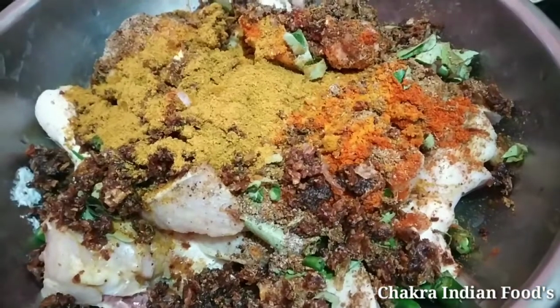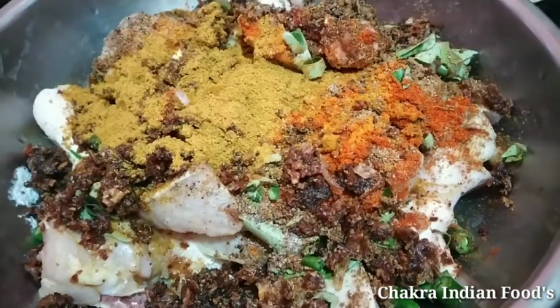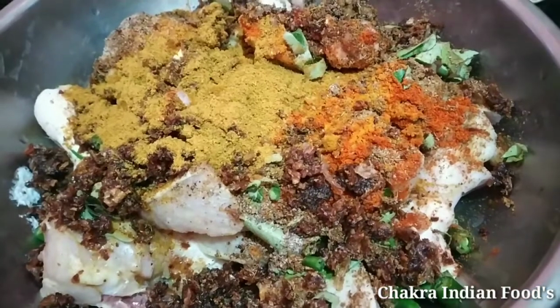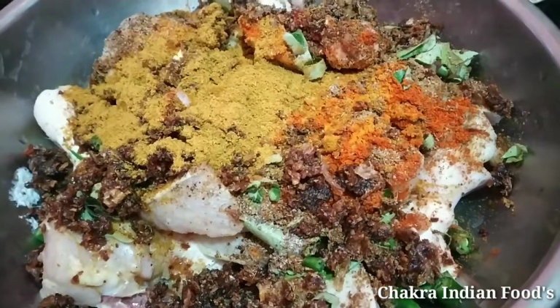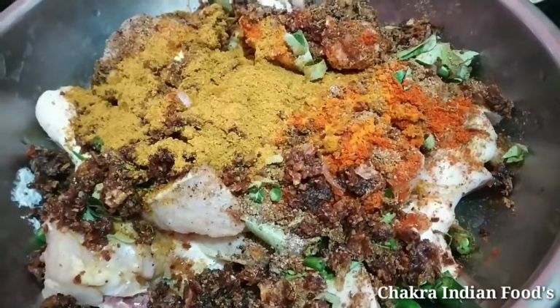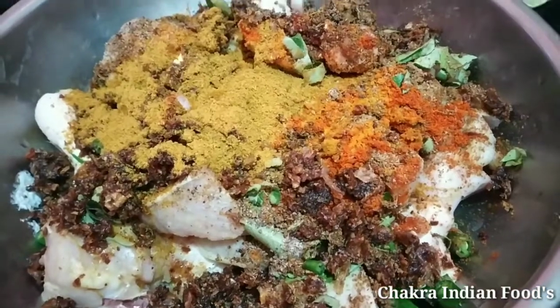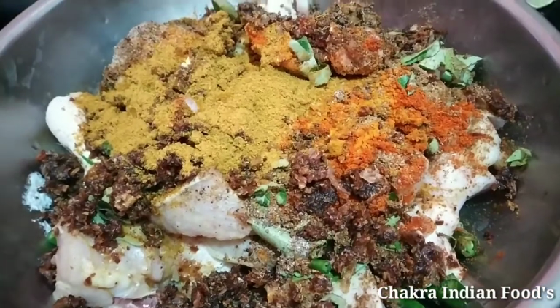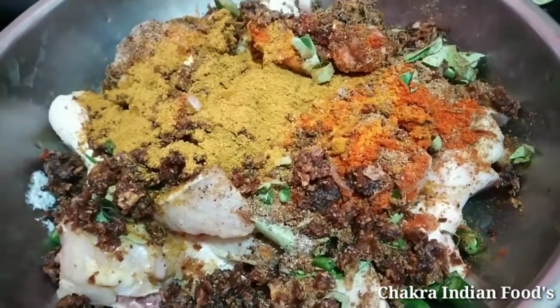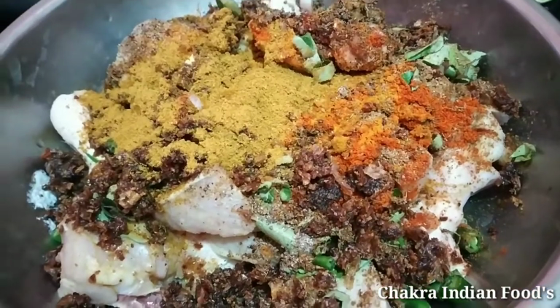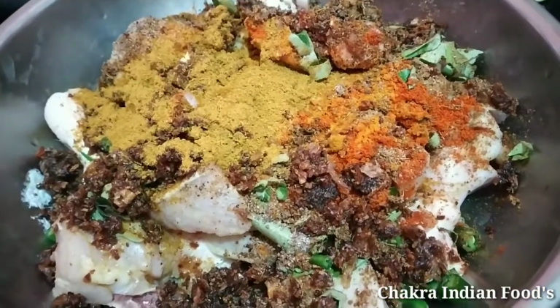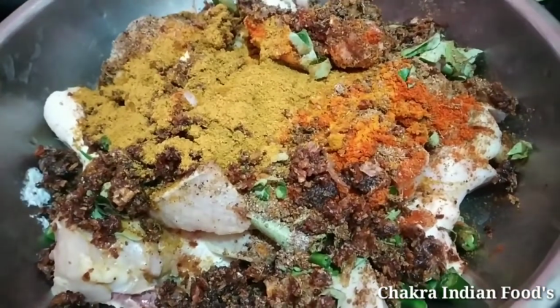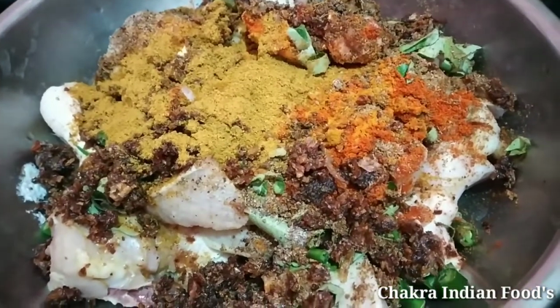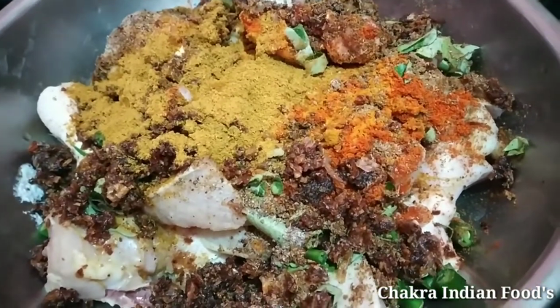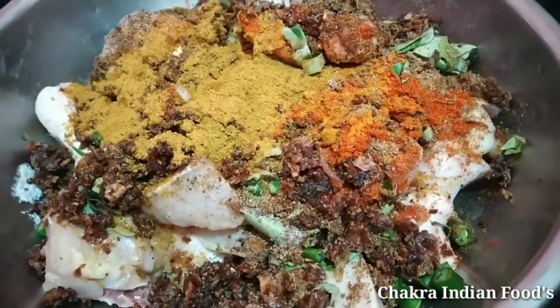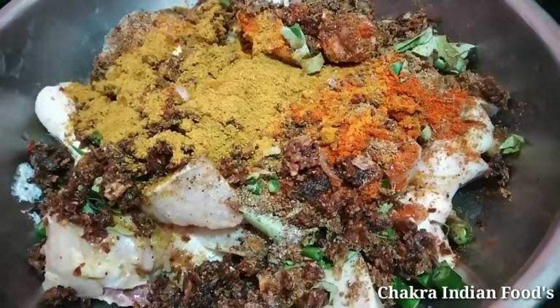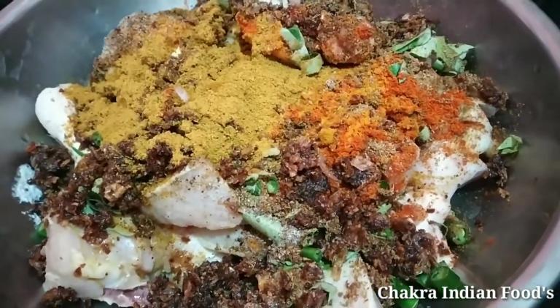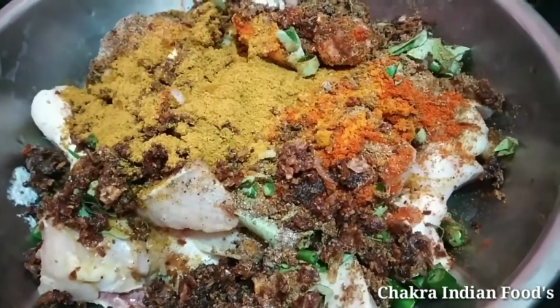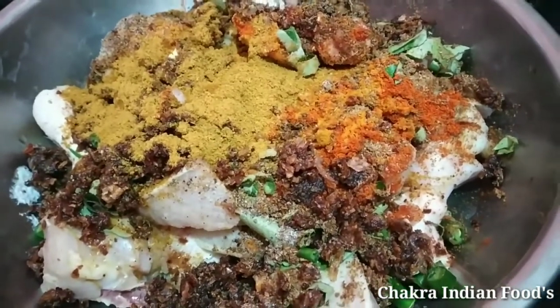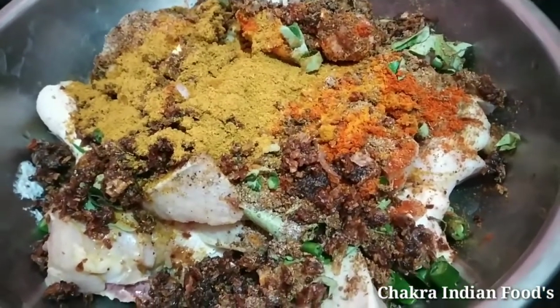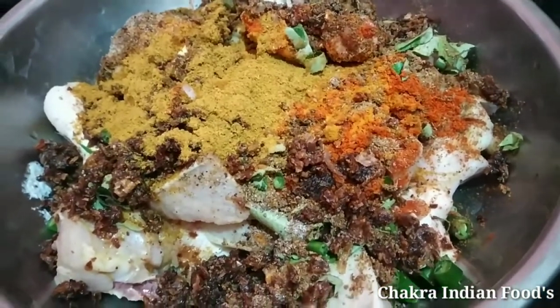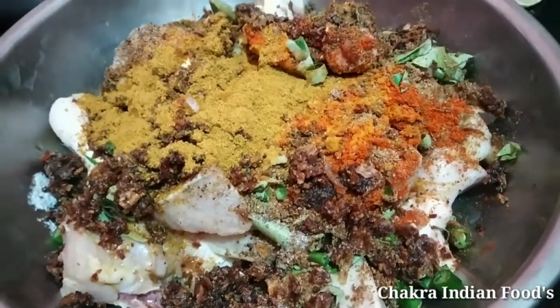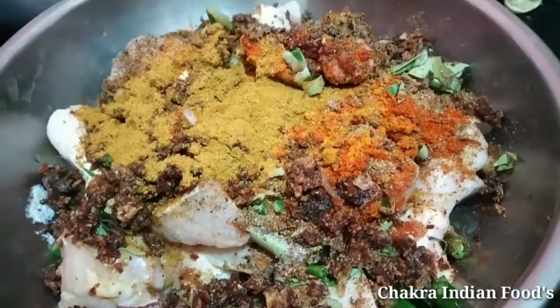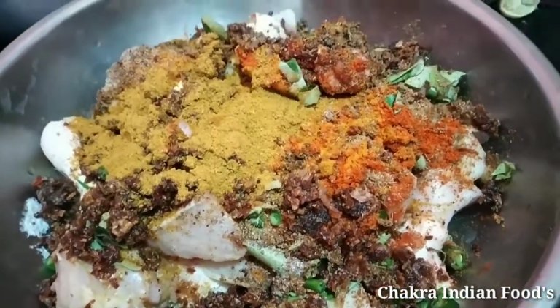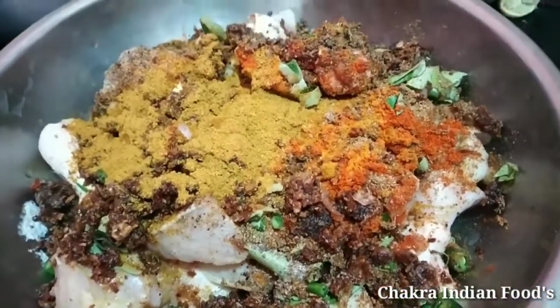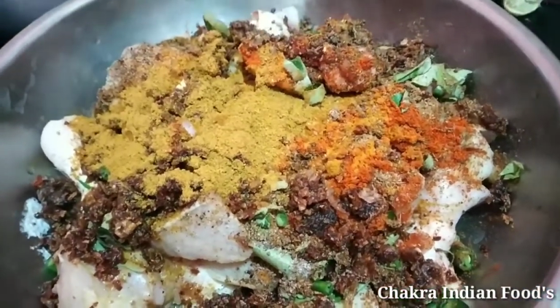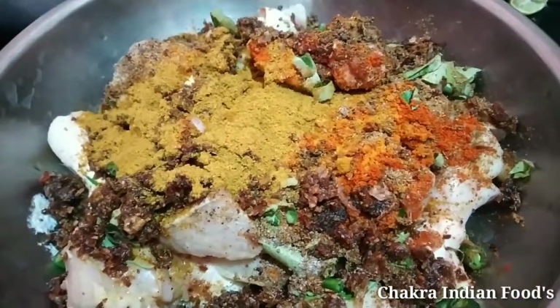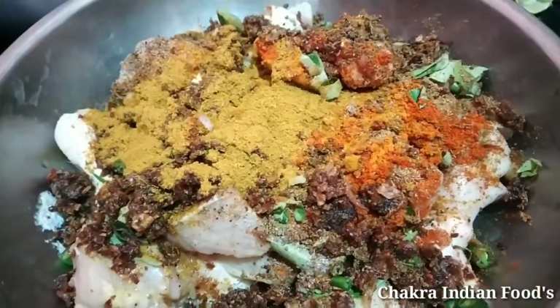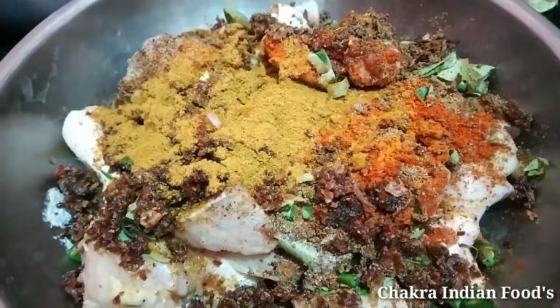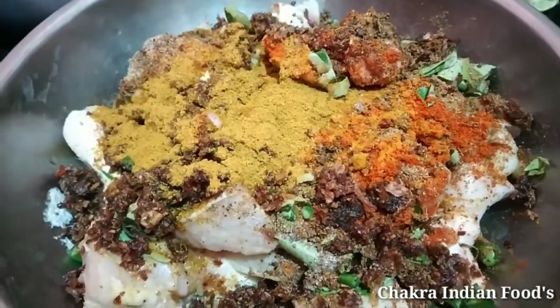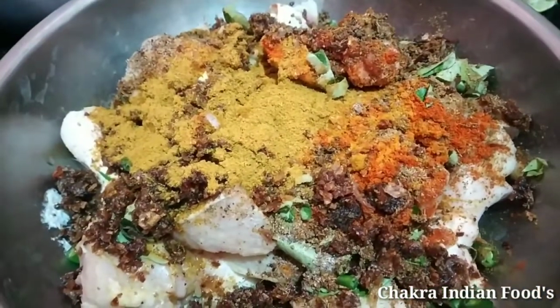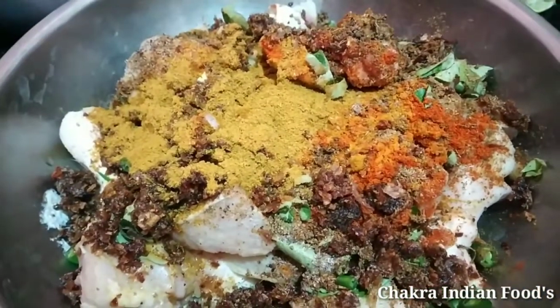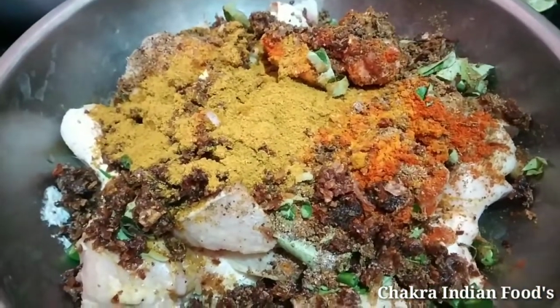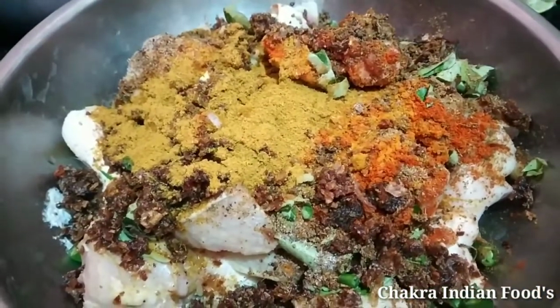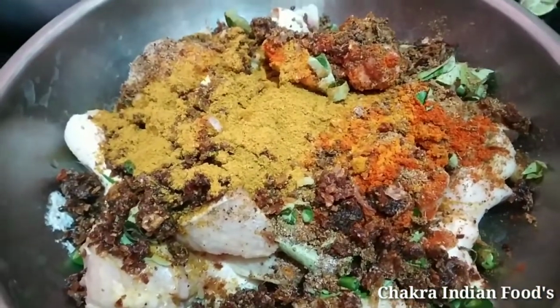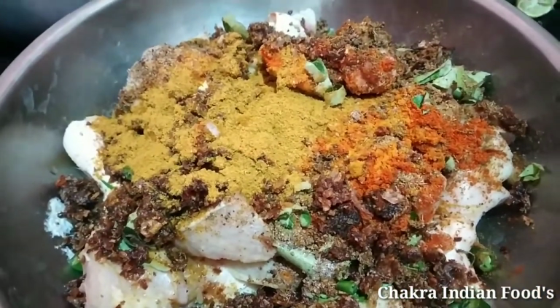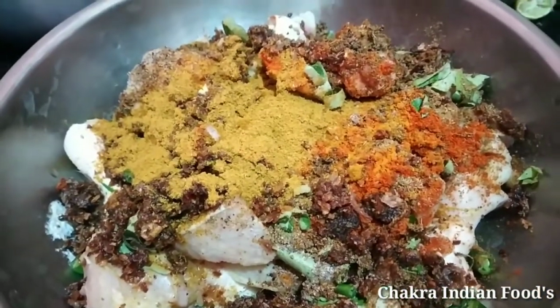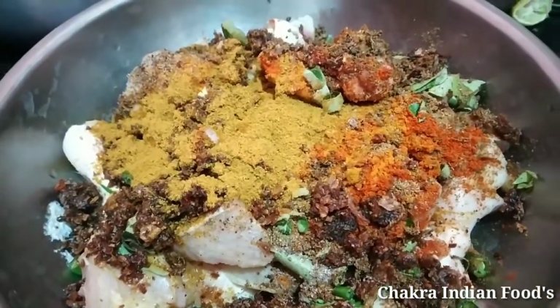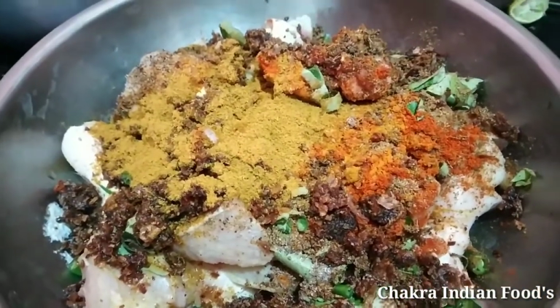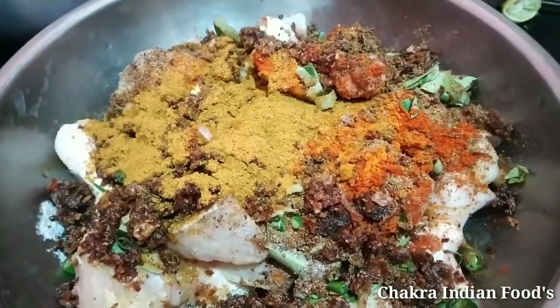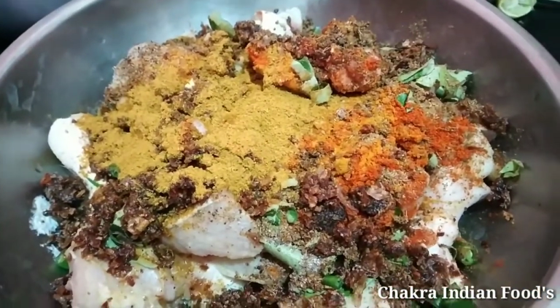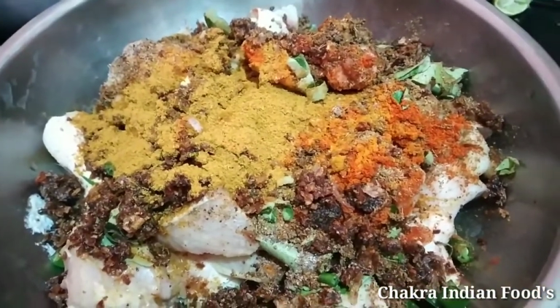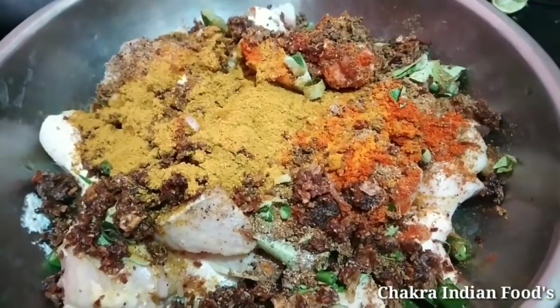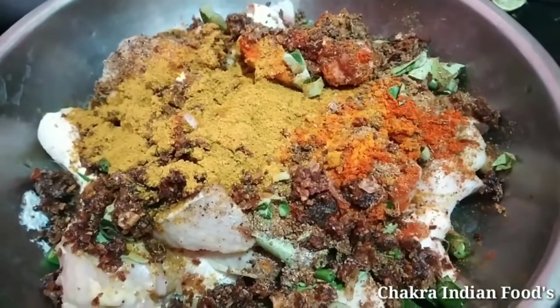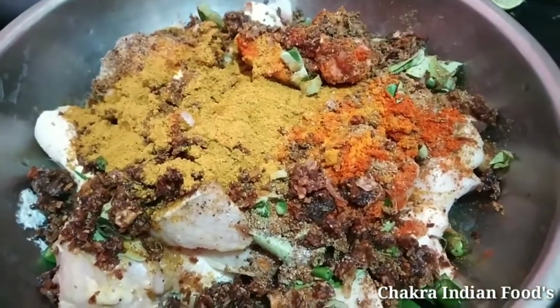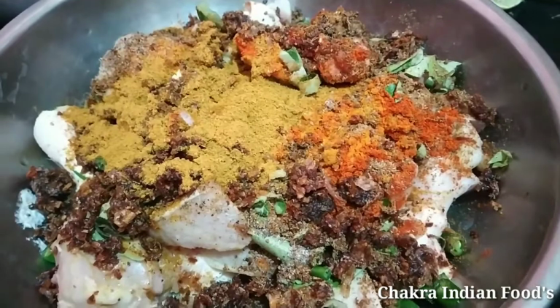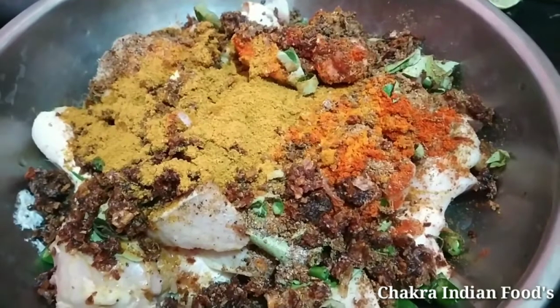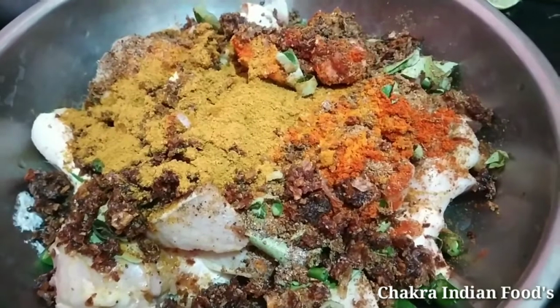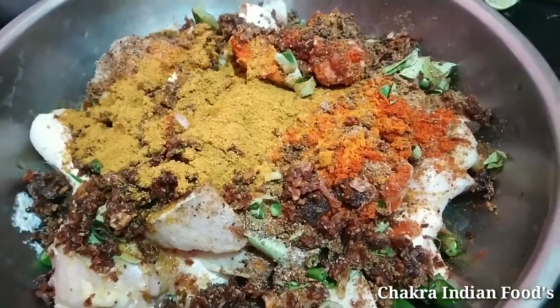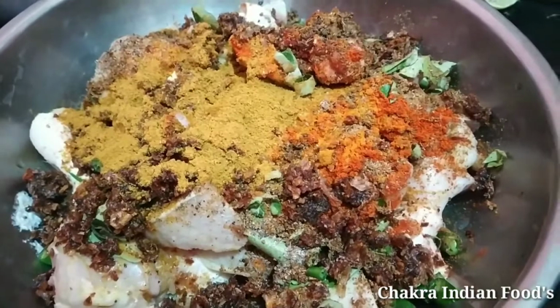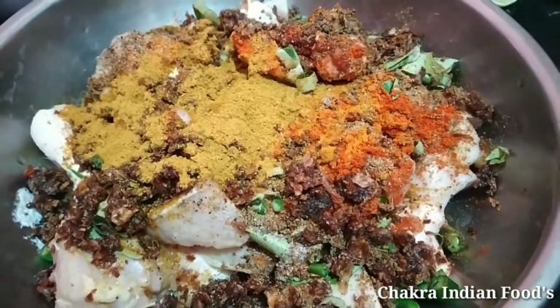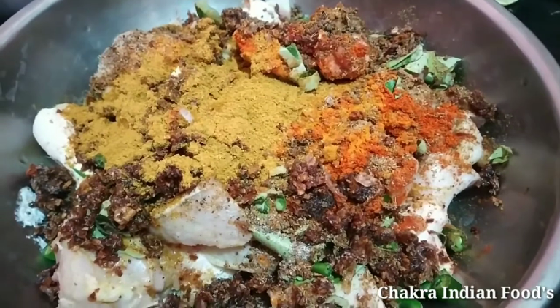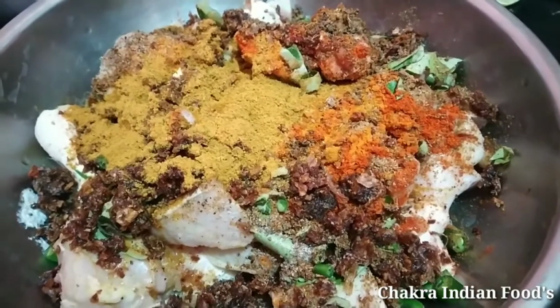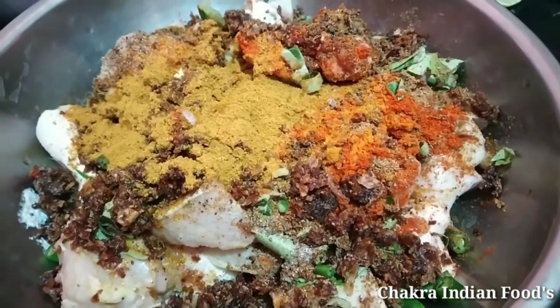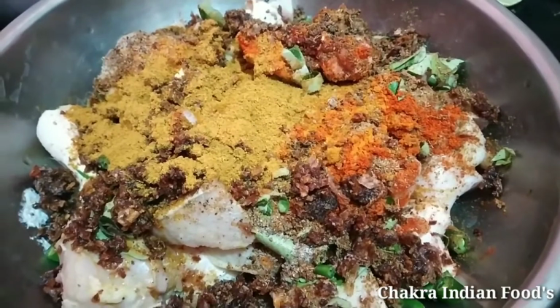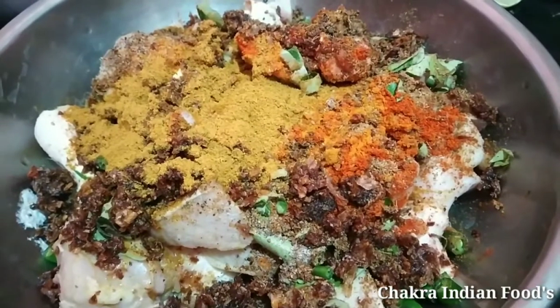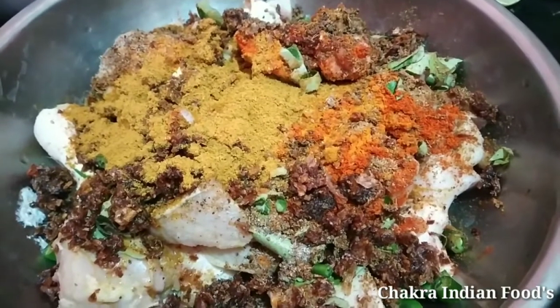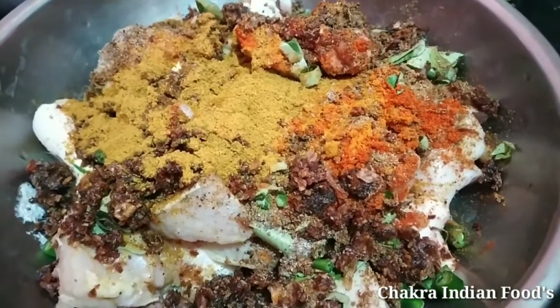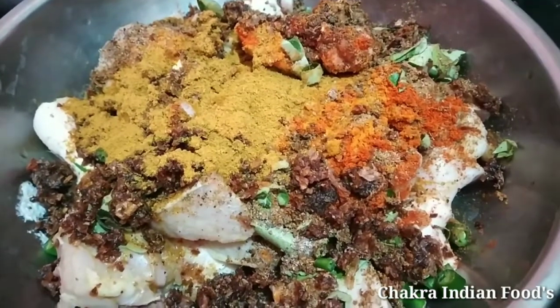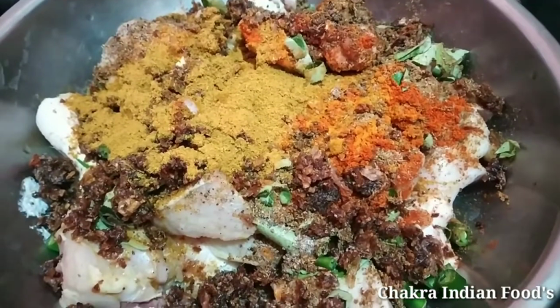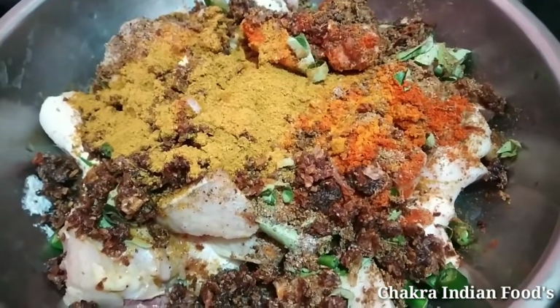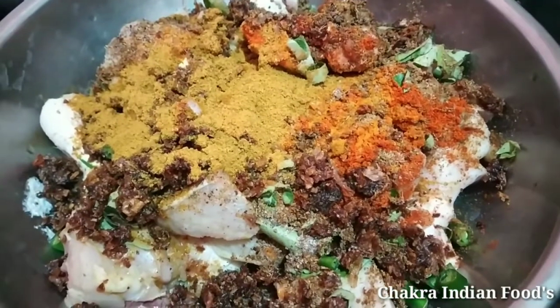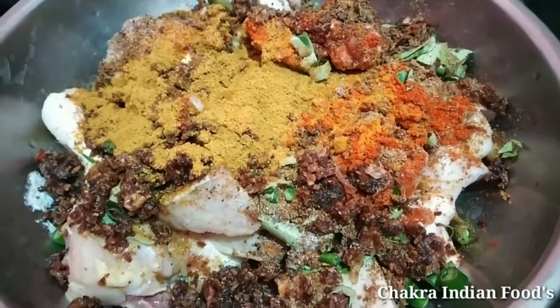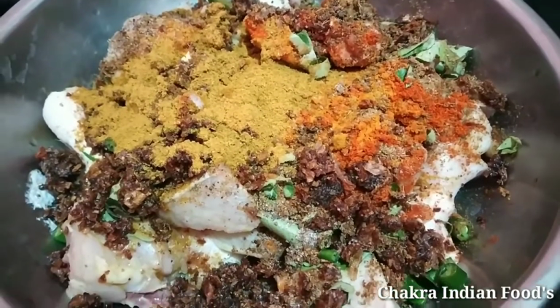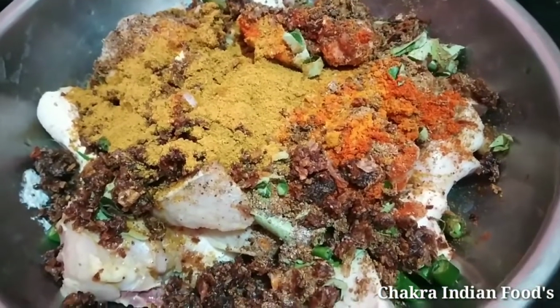Hello friends. Welcome to Chakra Indian Foods. Let's take a look at this dish in Hyderabad style.